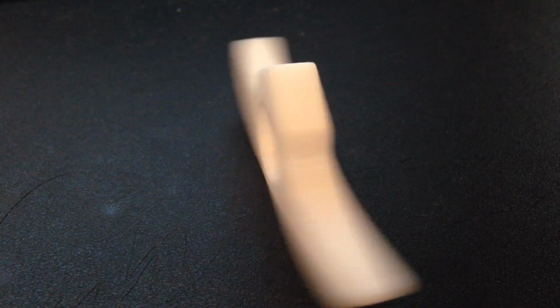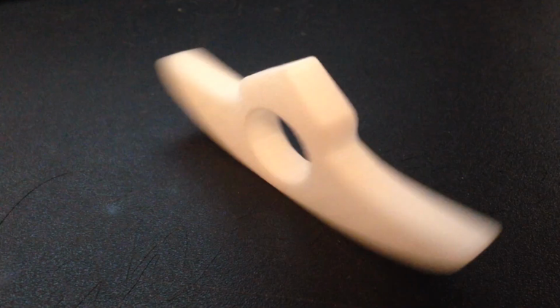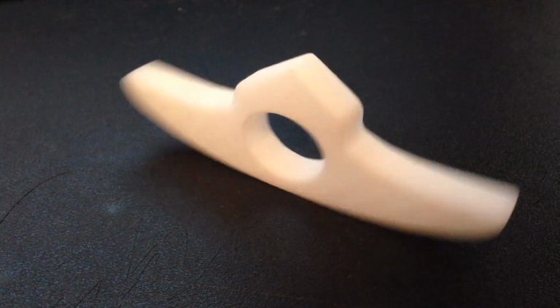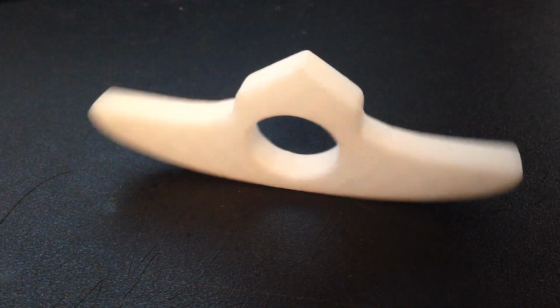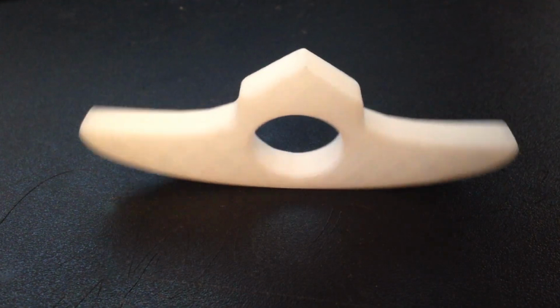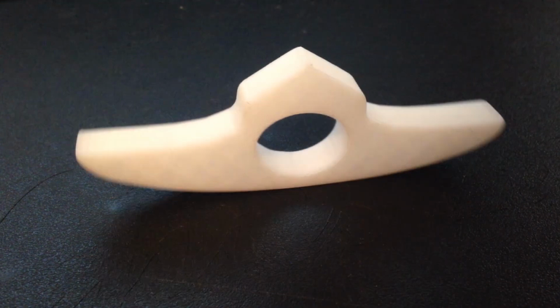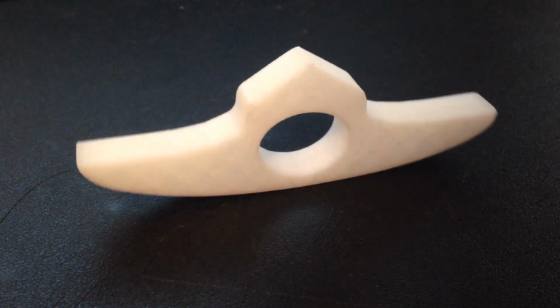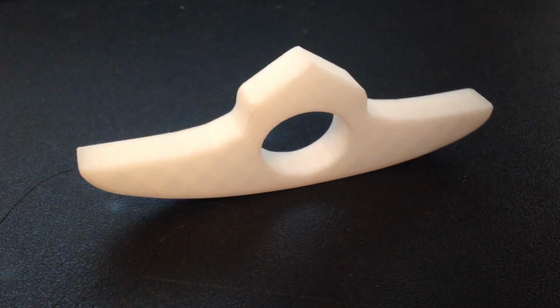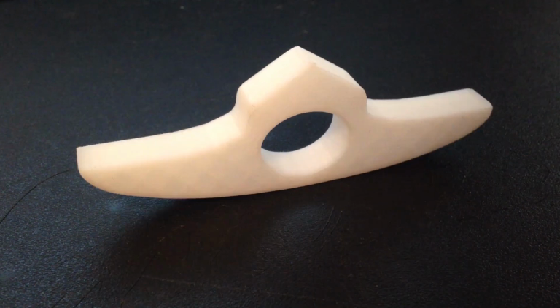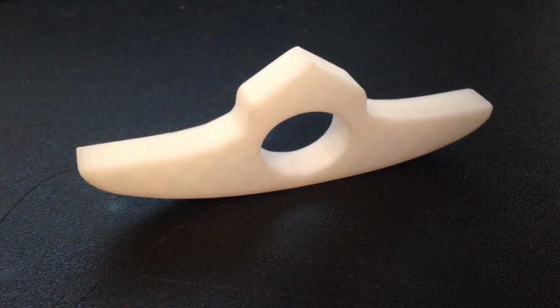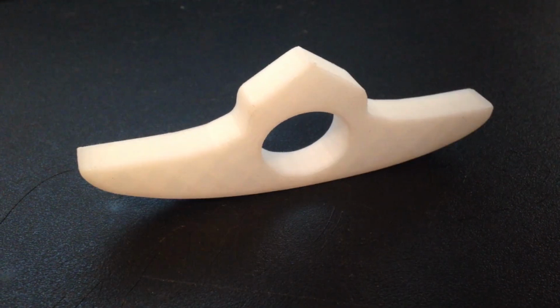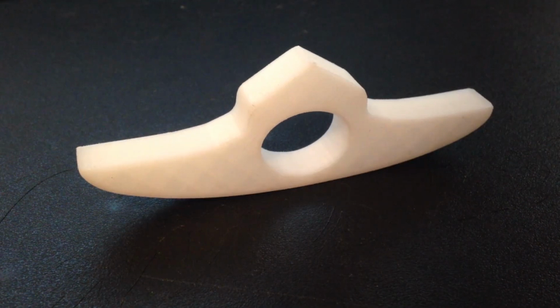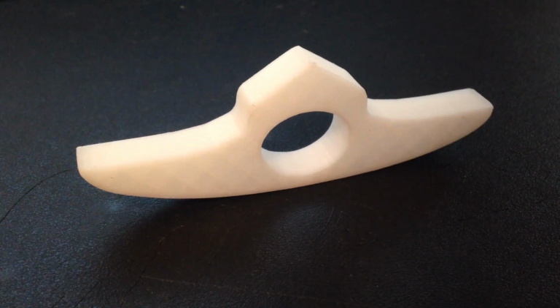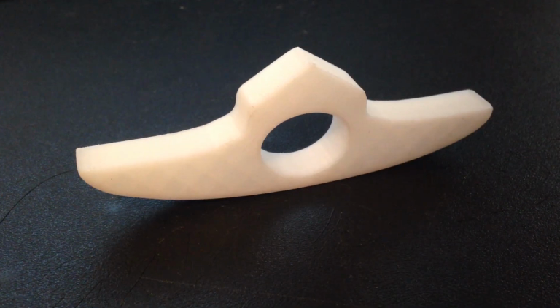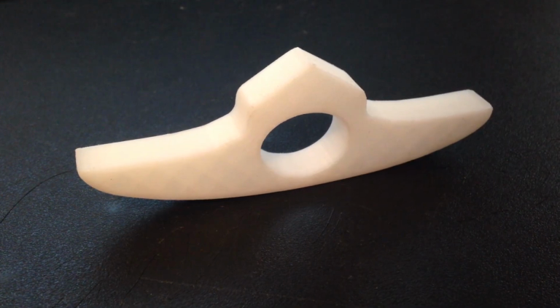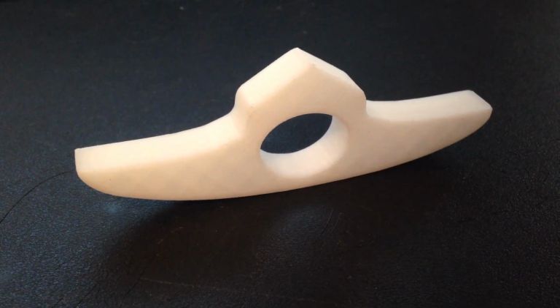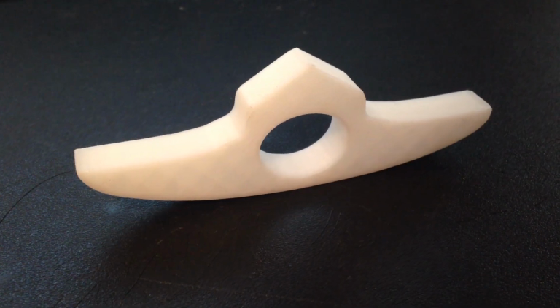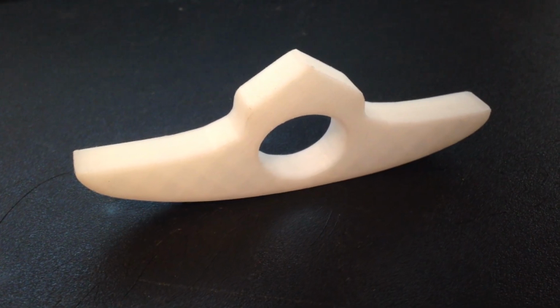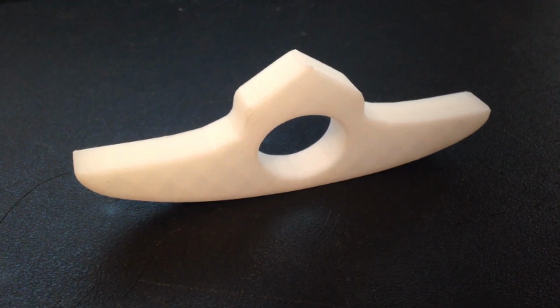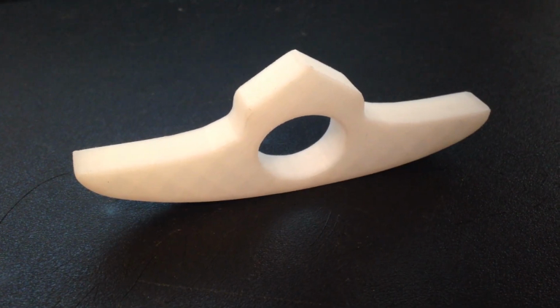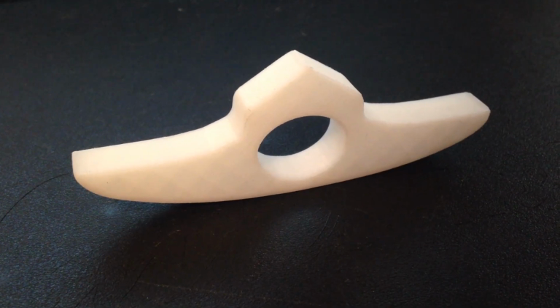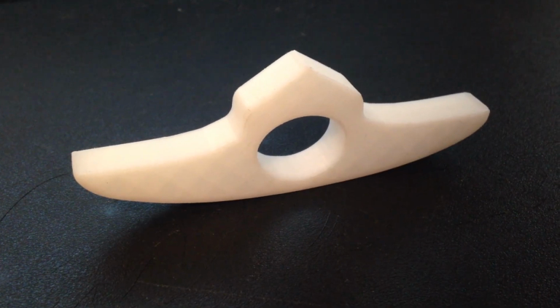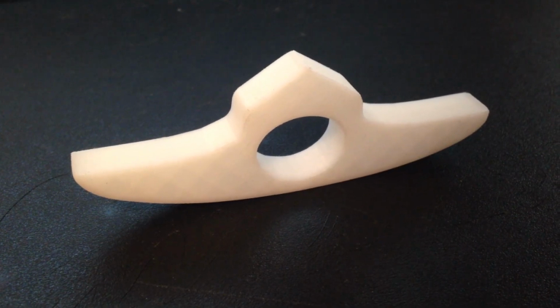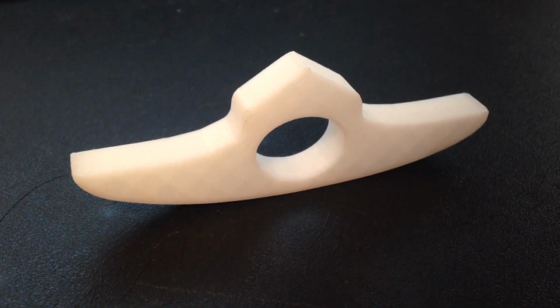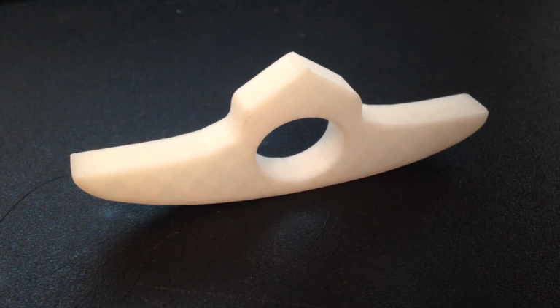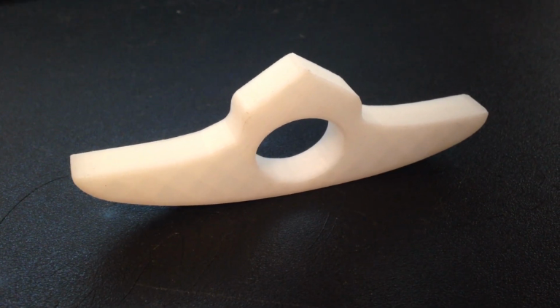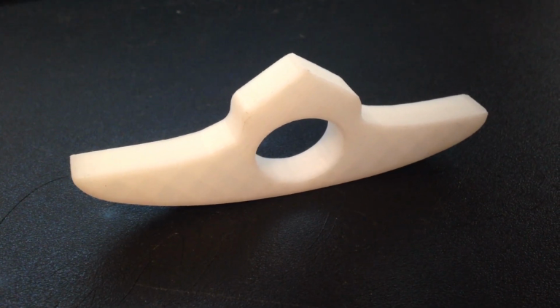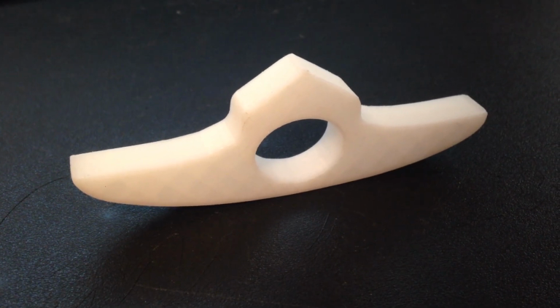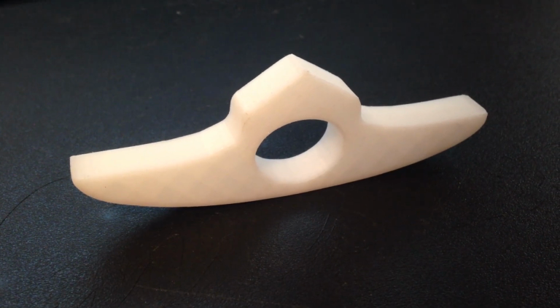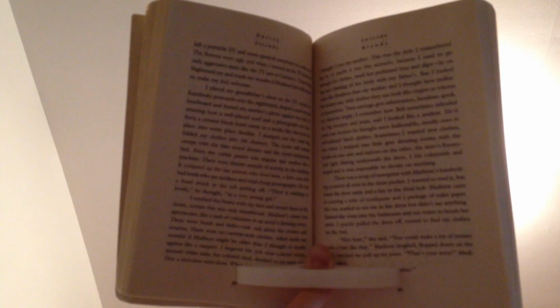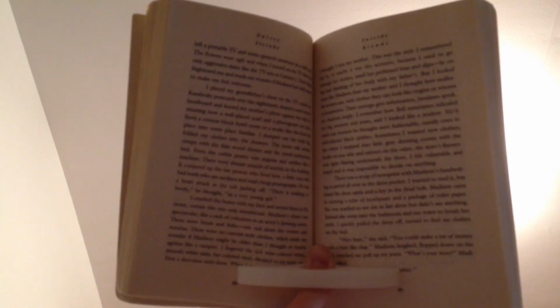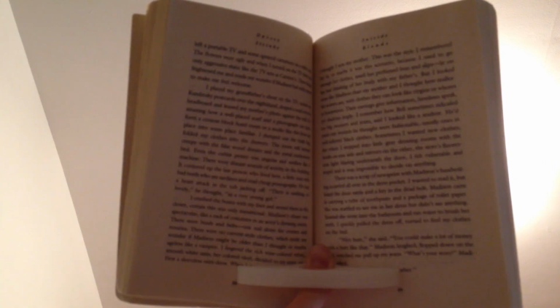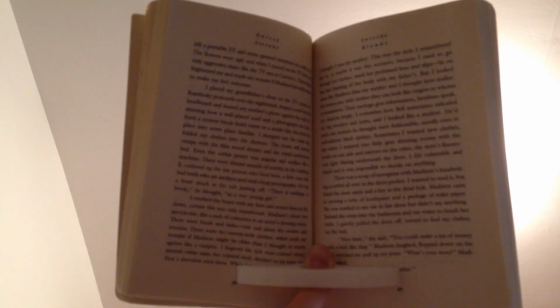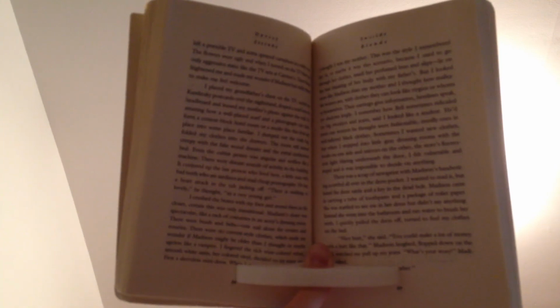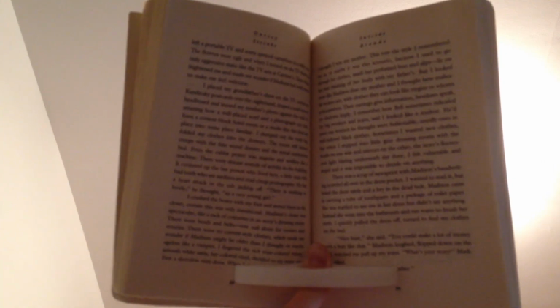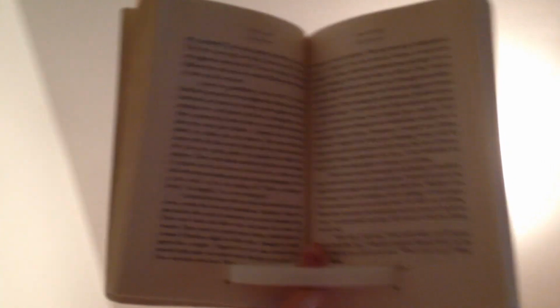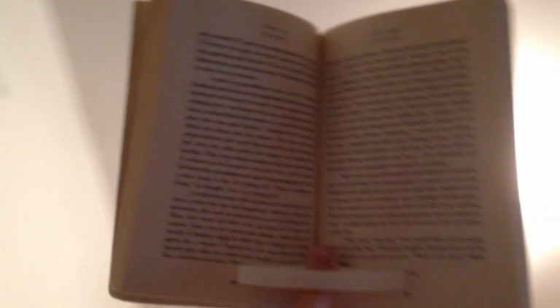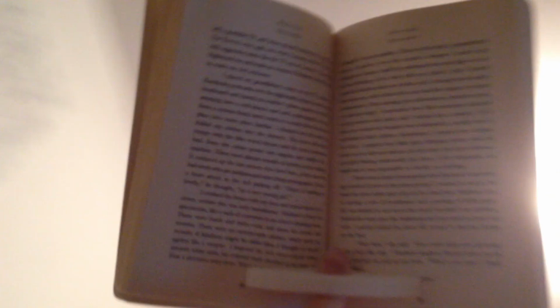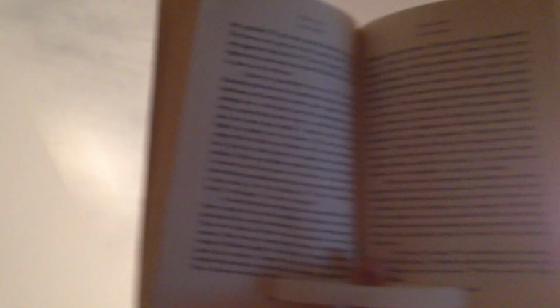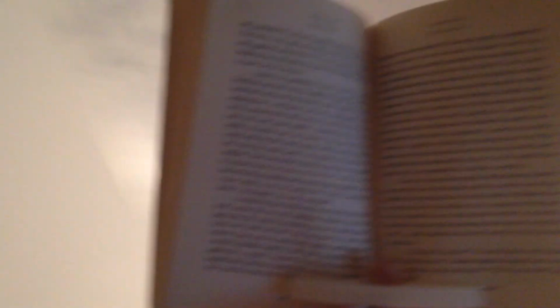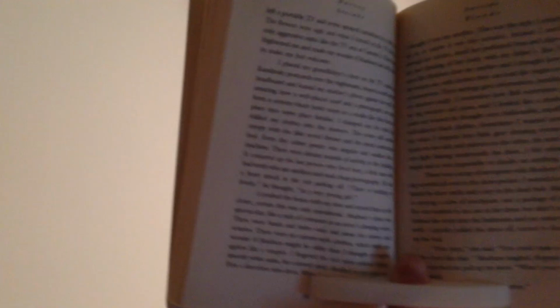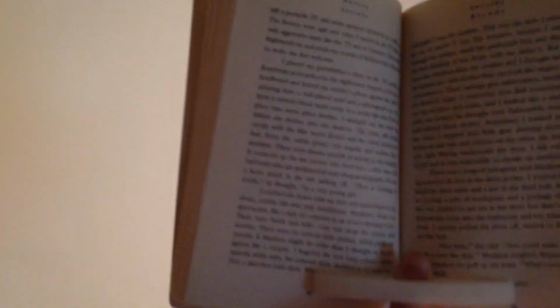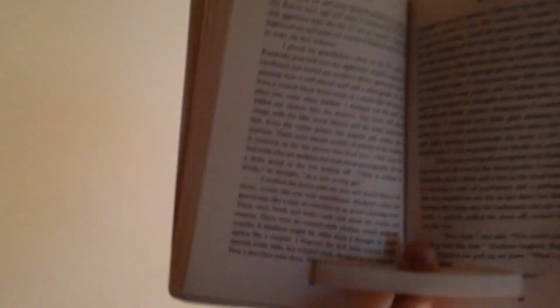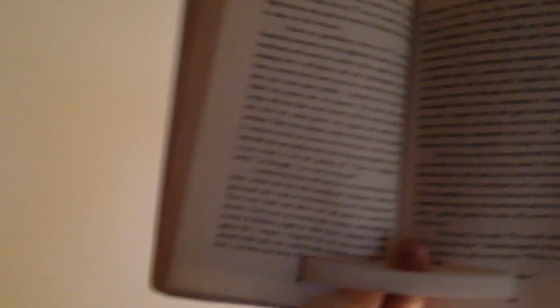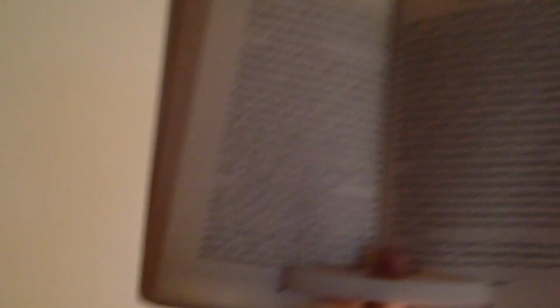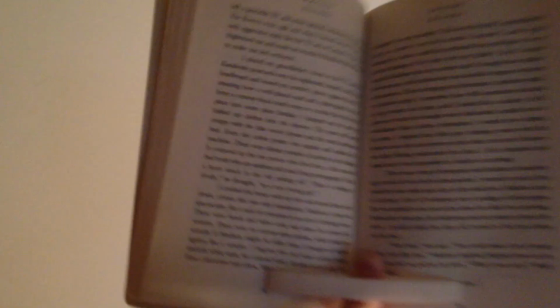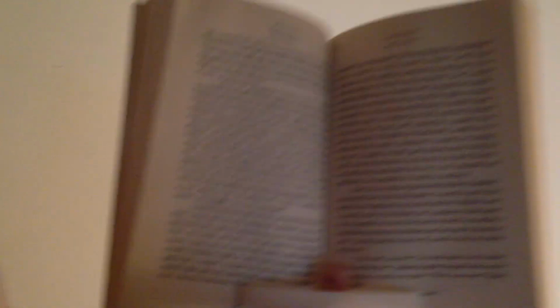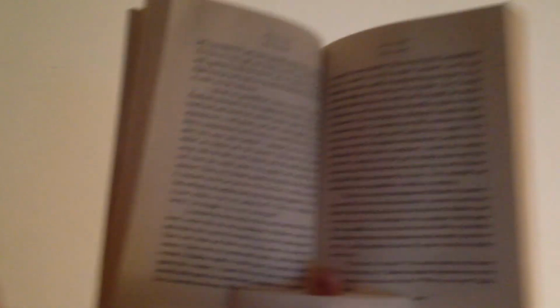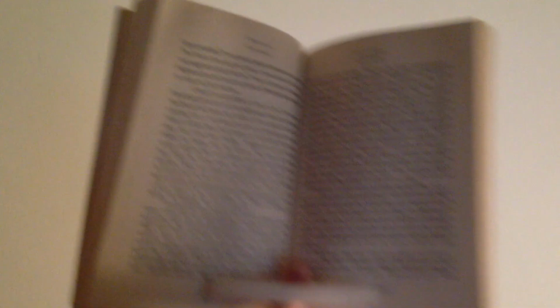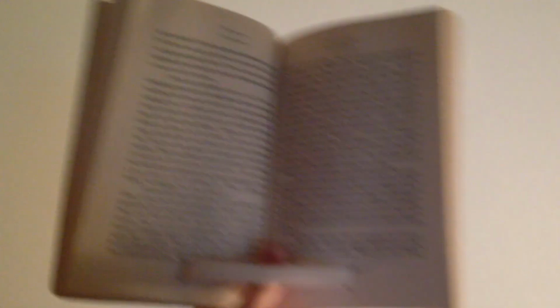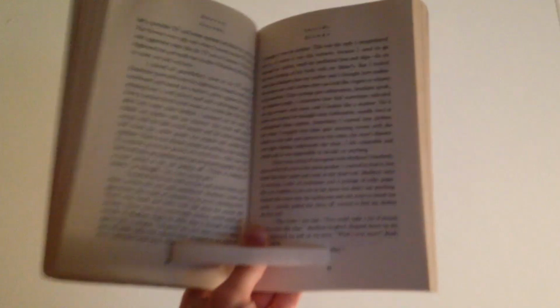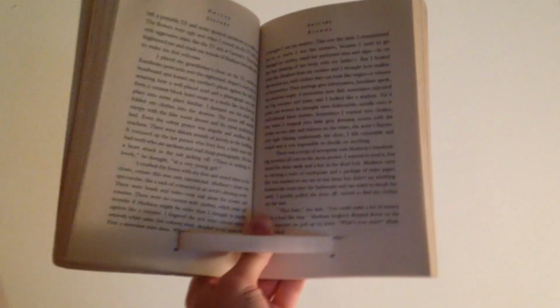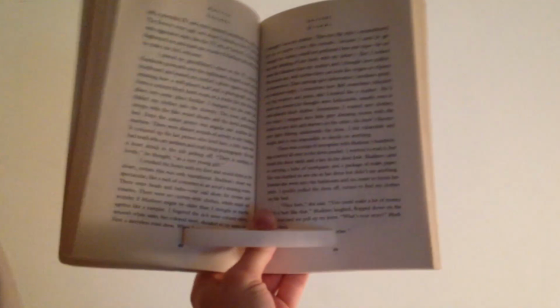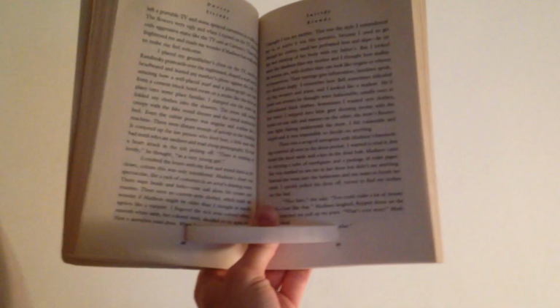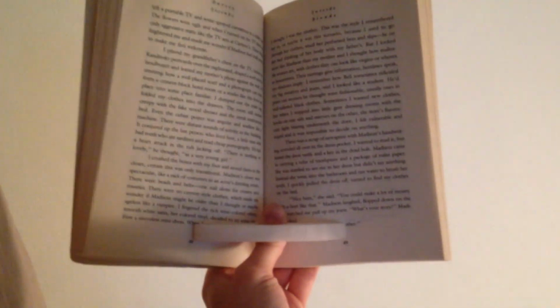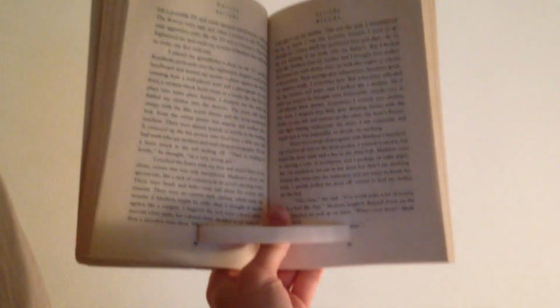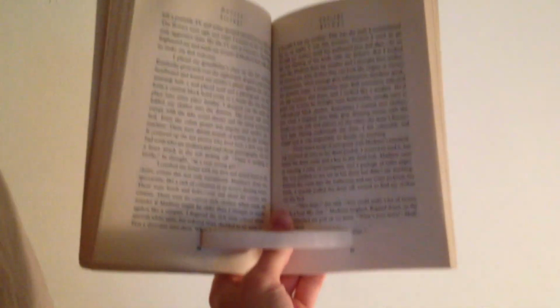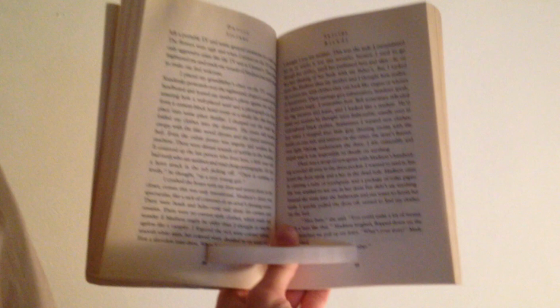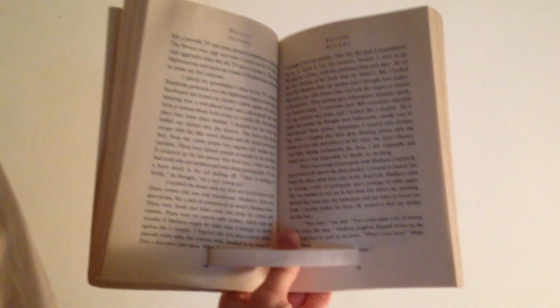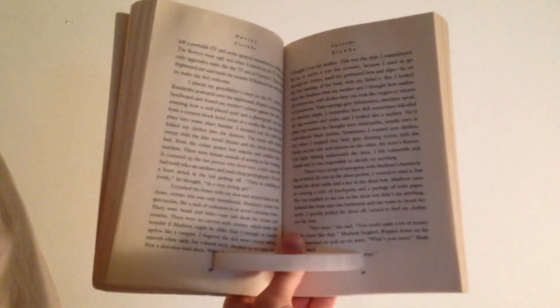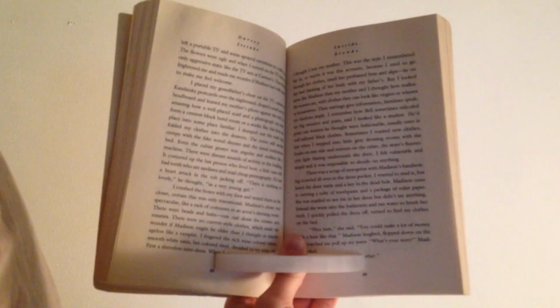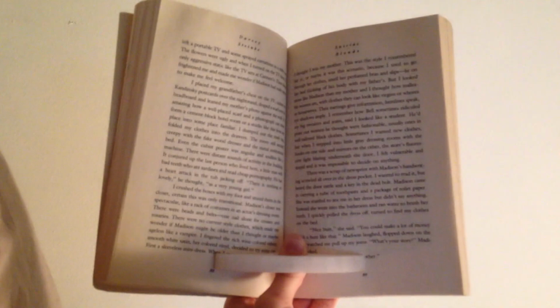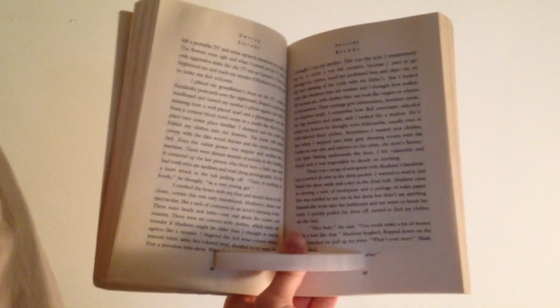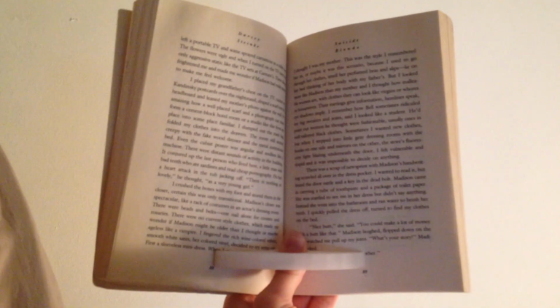This is a page holder for my friend in grad school who reads about 10 books a week. It's pretty useful for reading in bed.